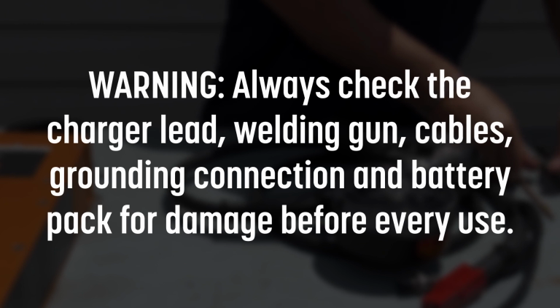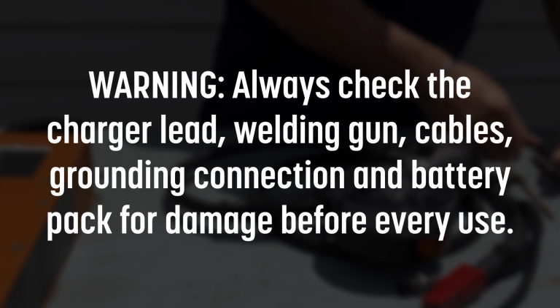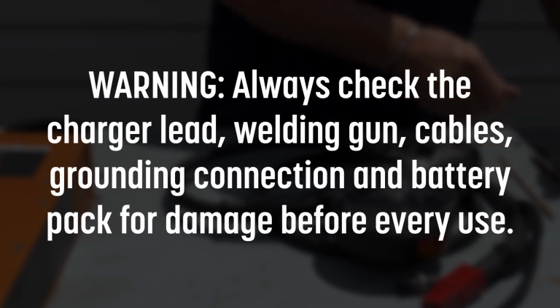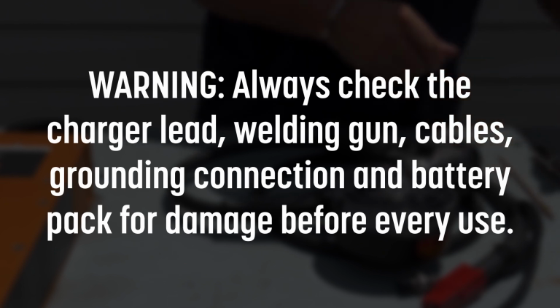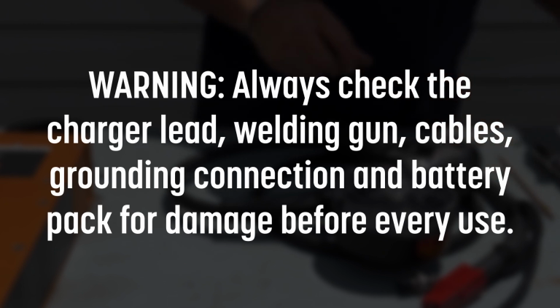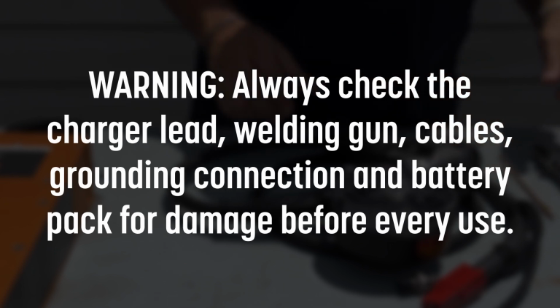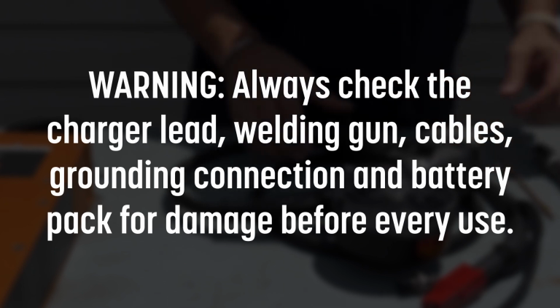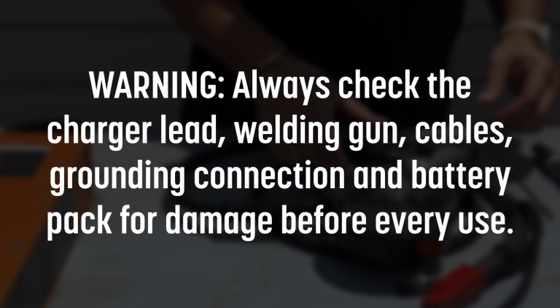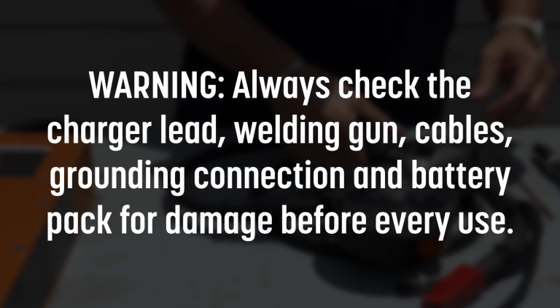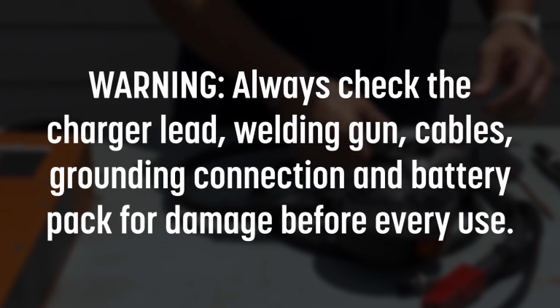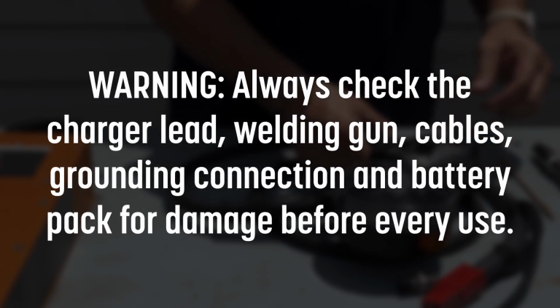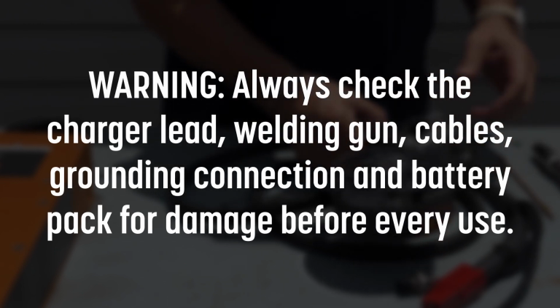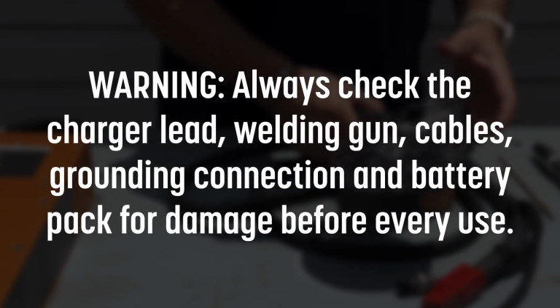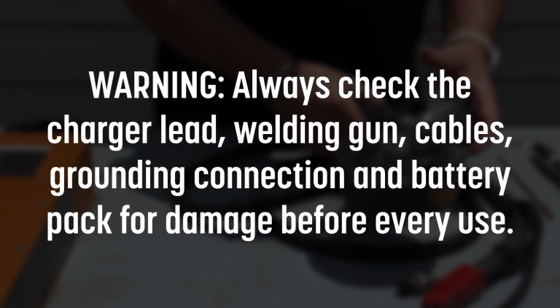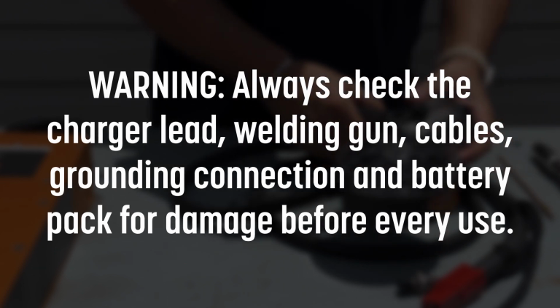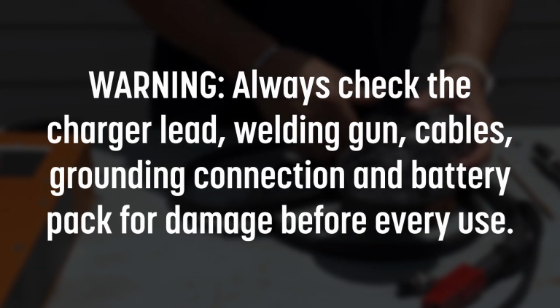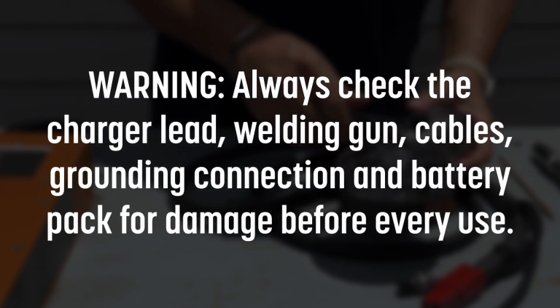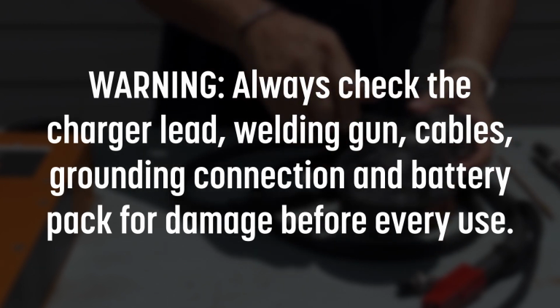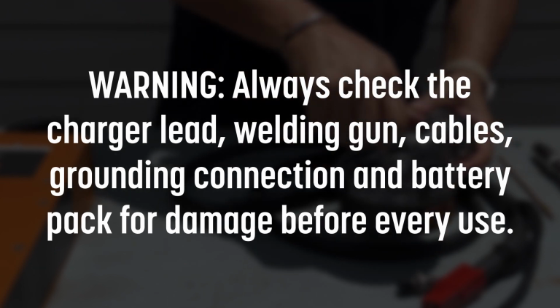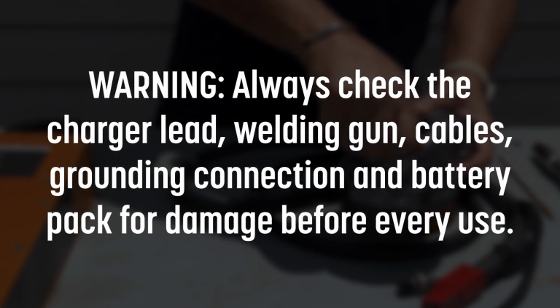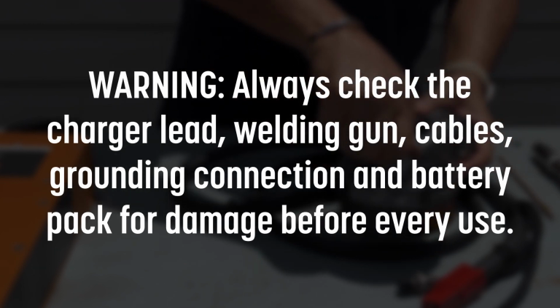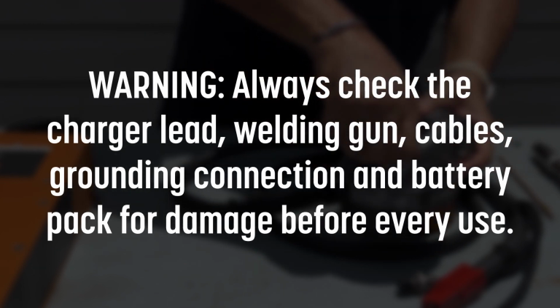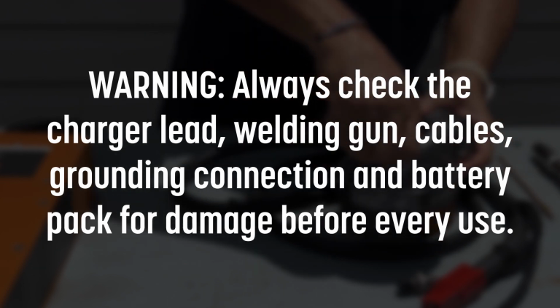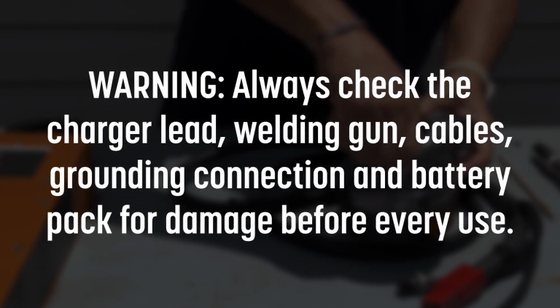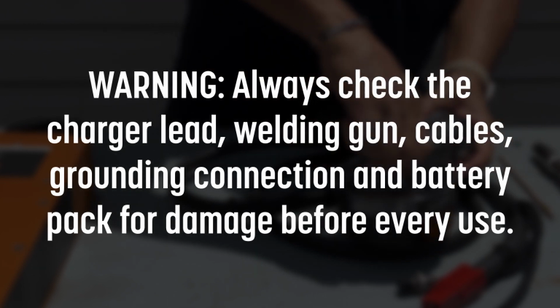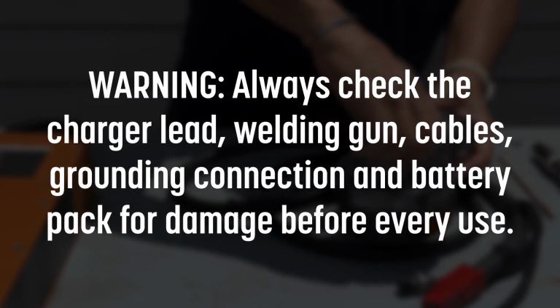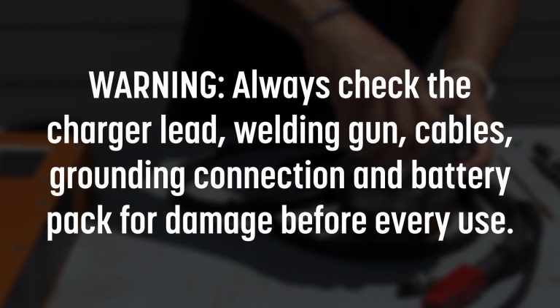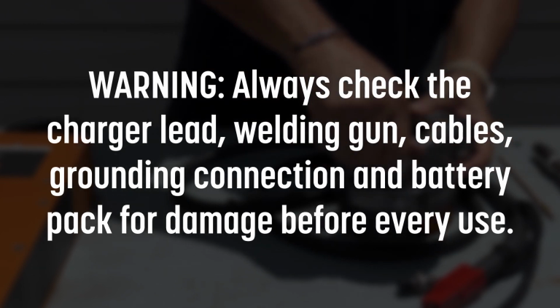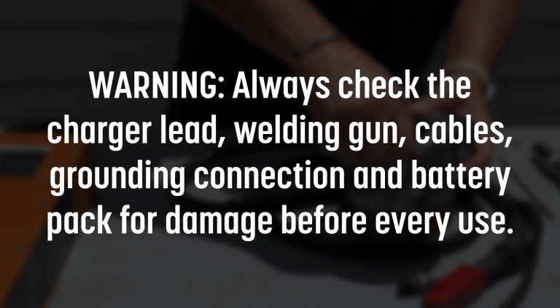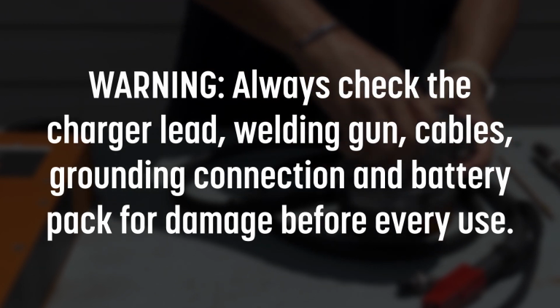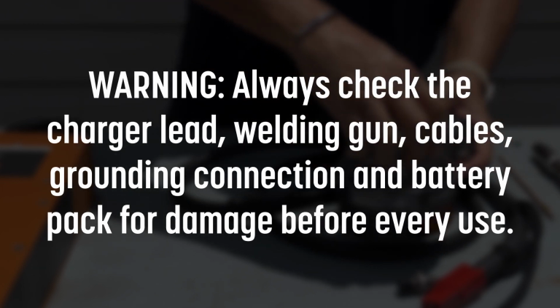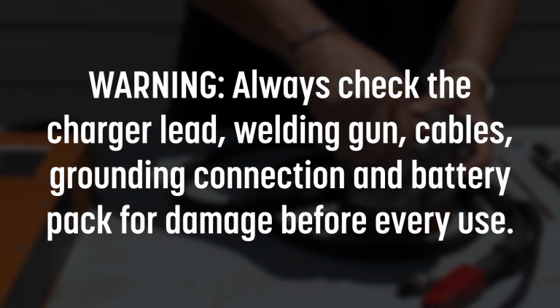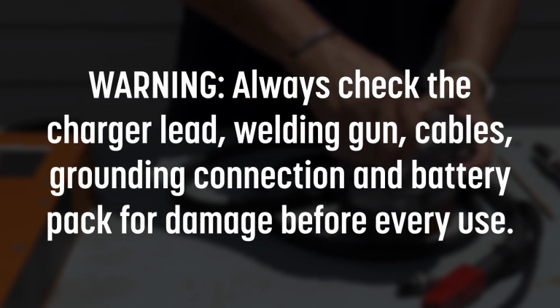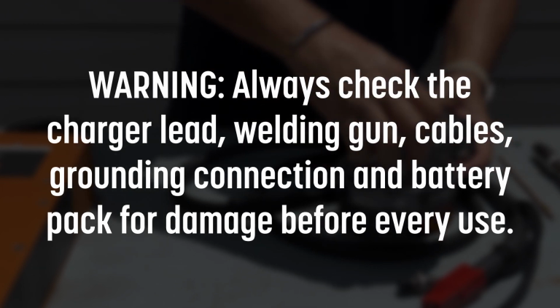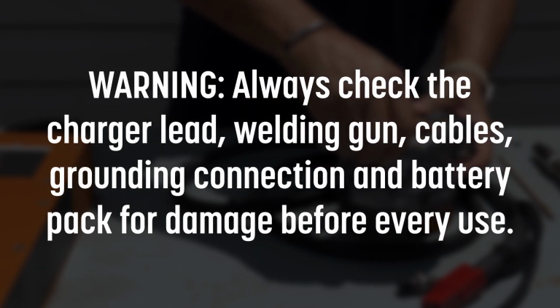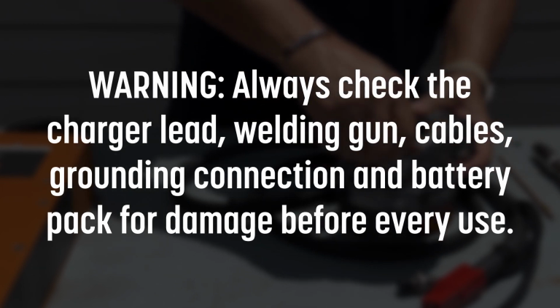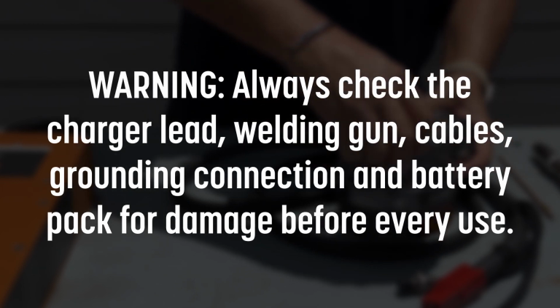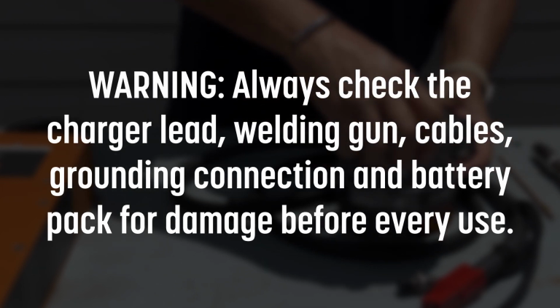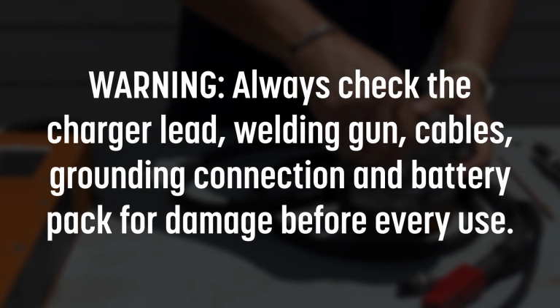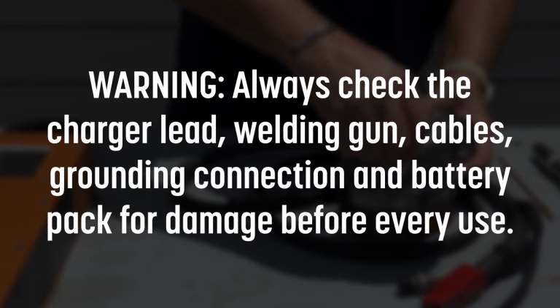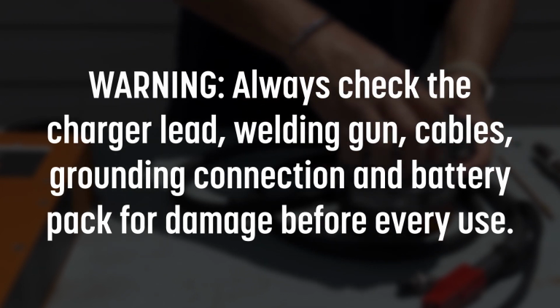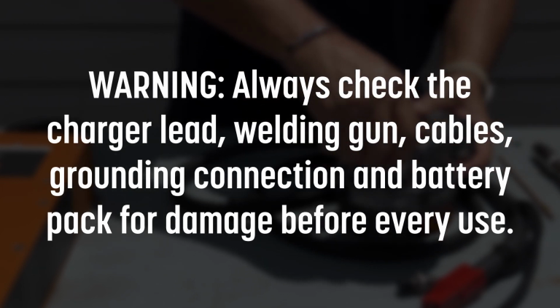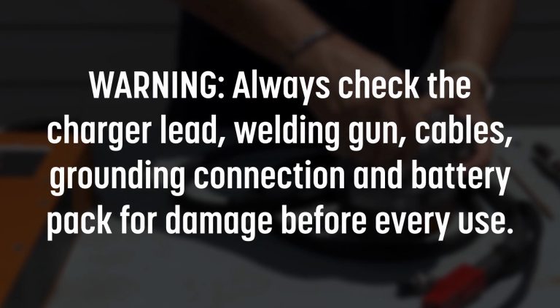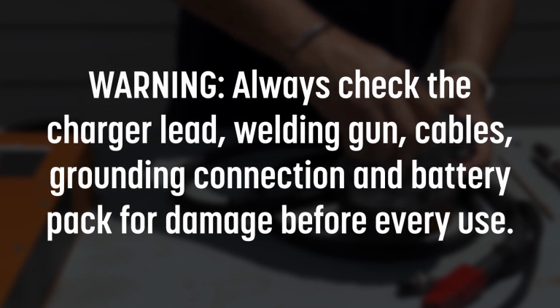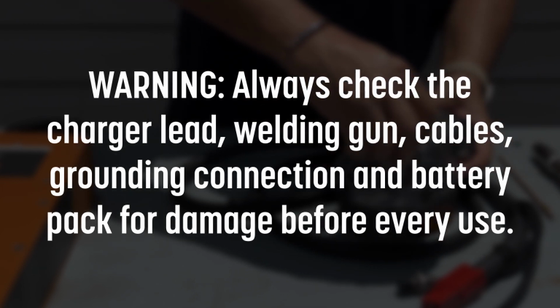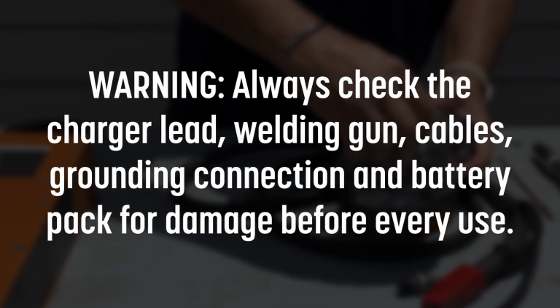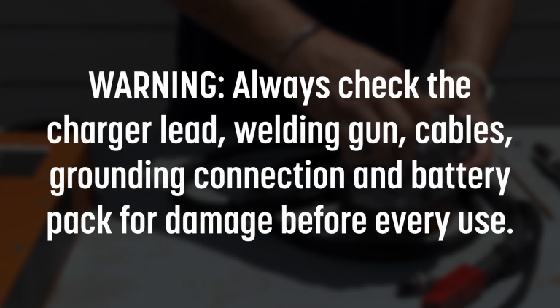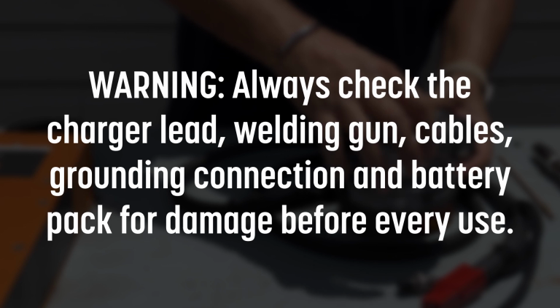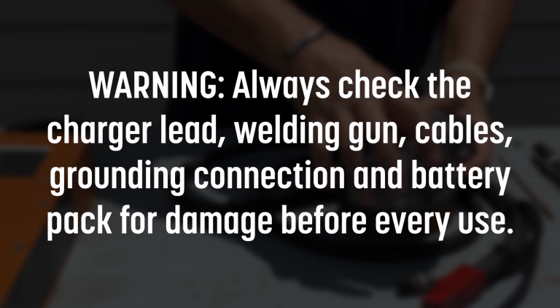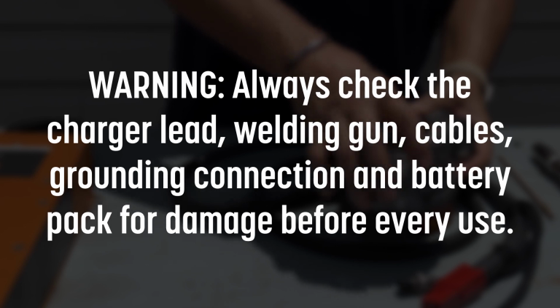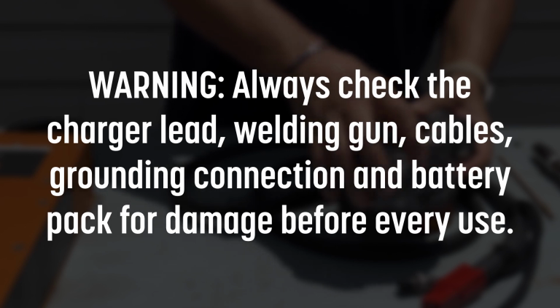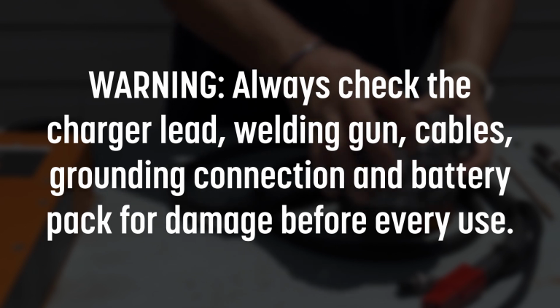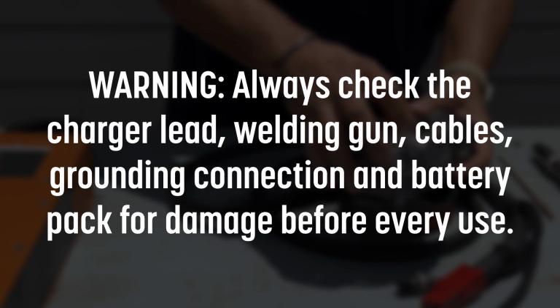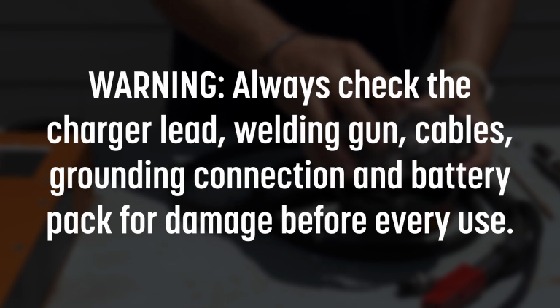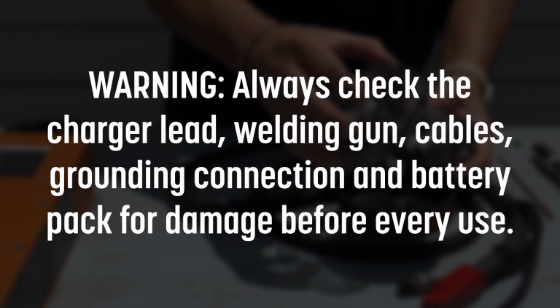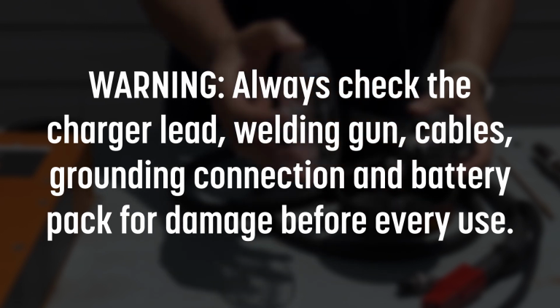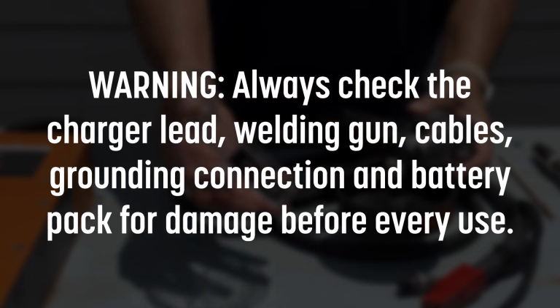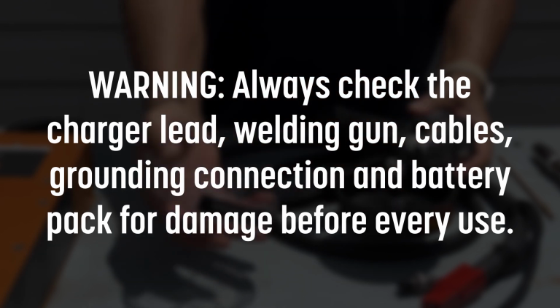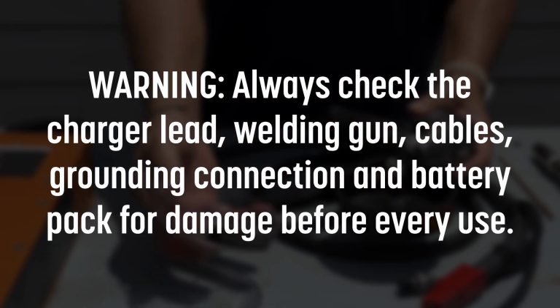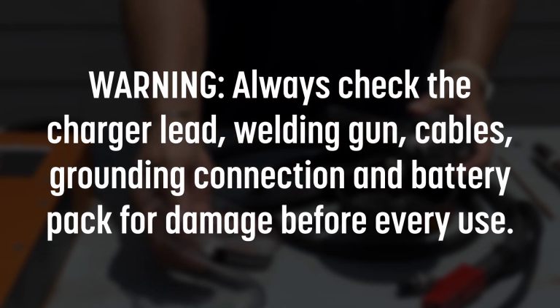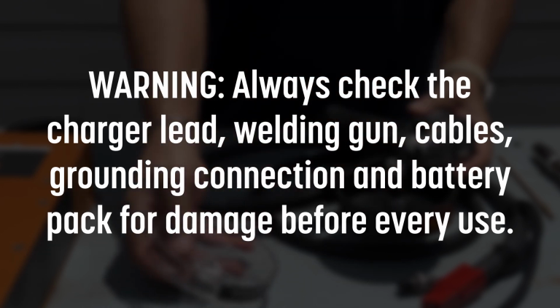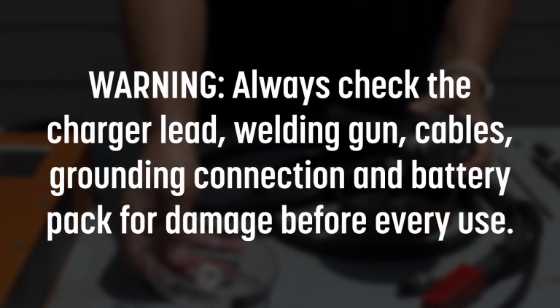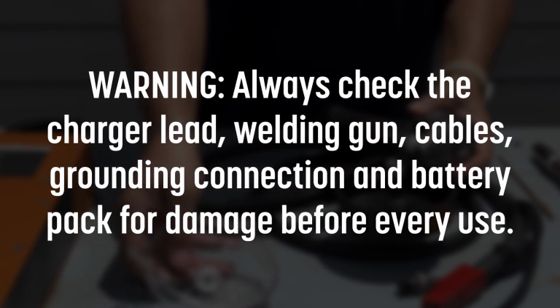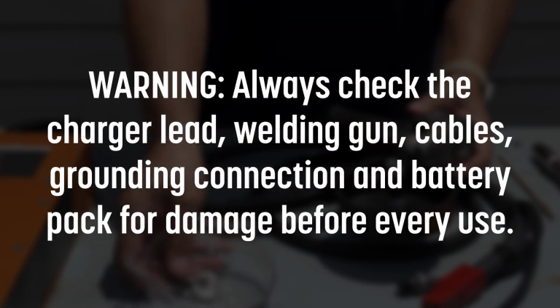Always check the charger lead, welding guns, cables, grounding connection, and battery pack for damage before every use.